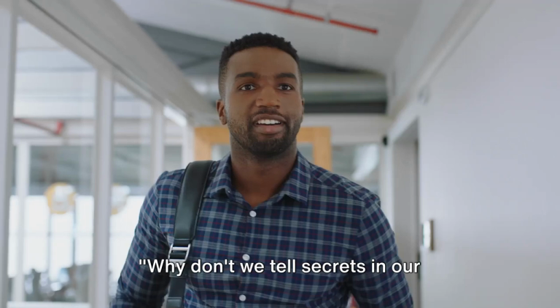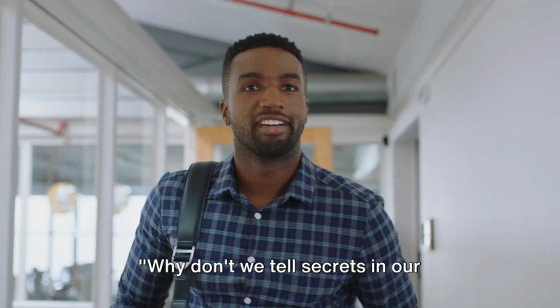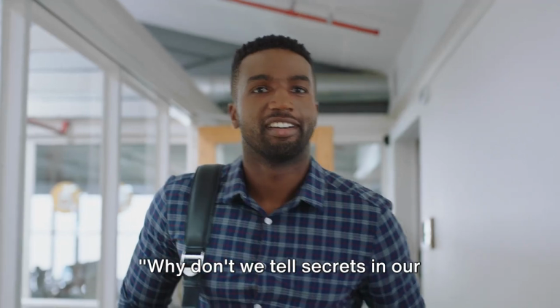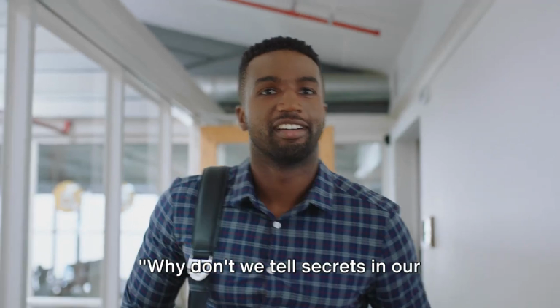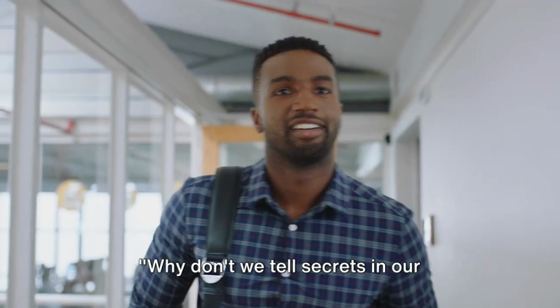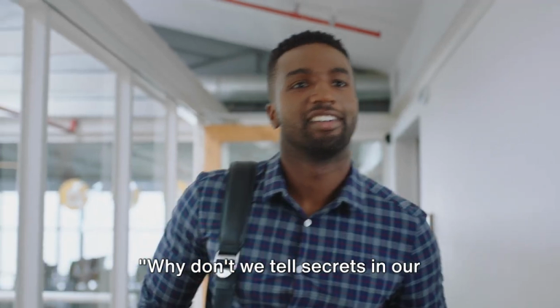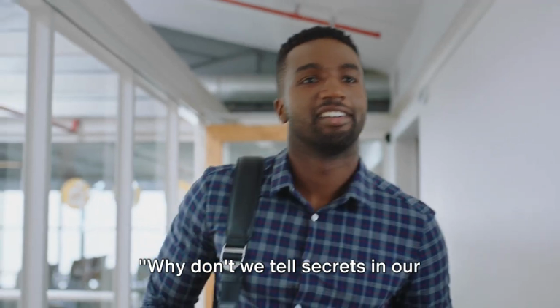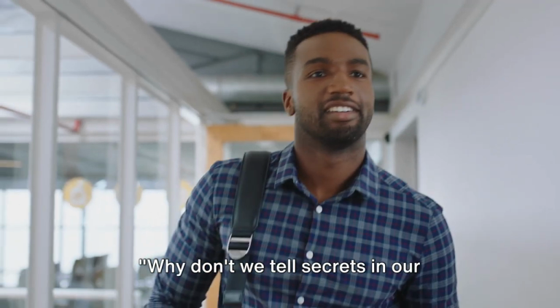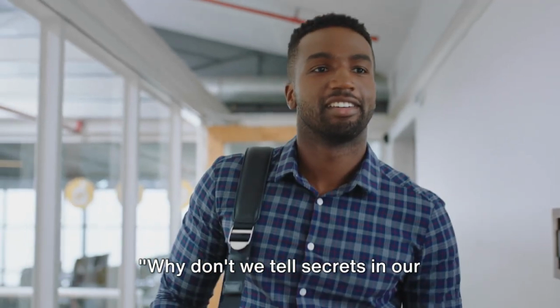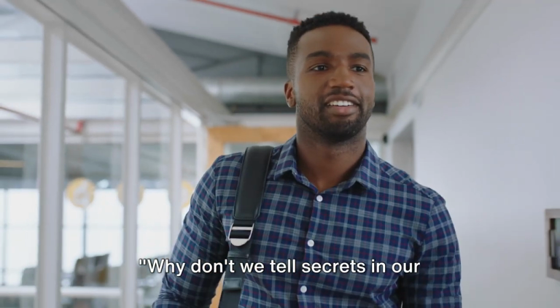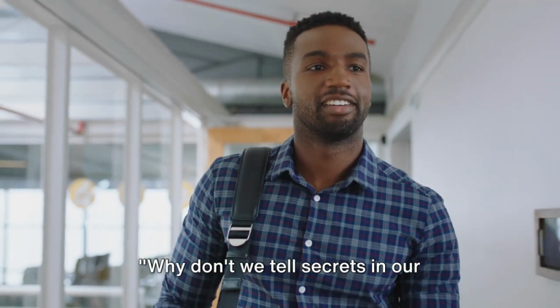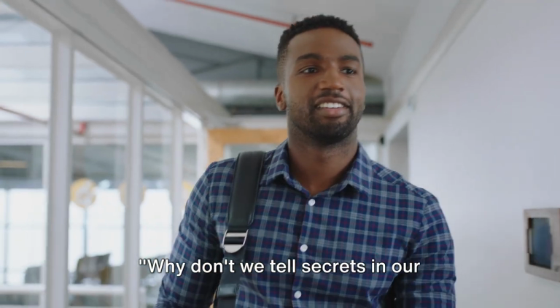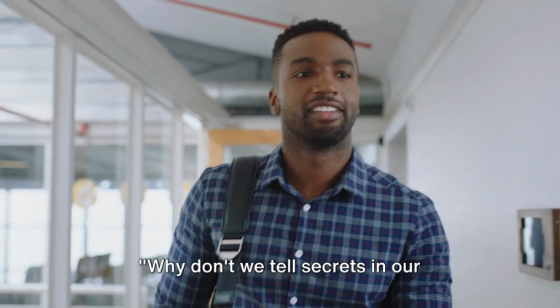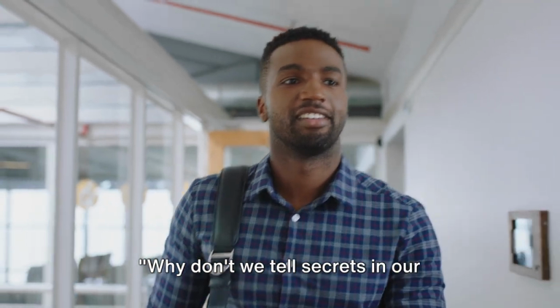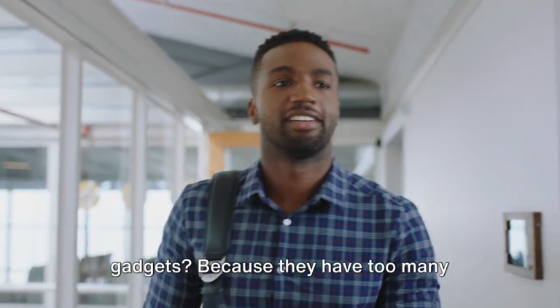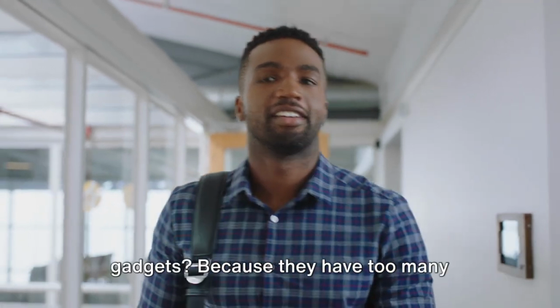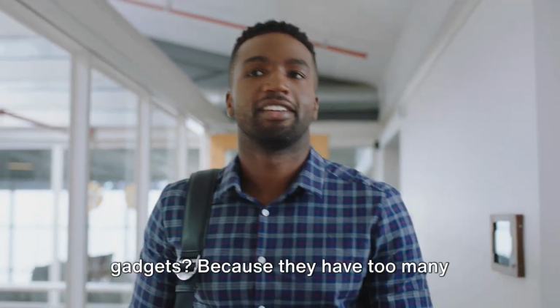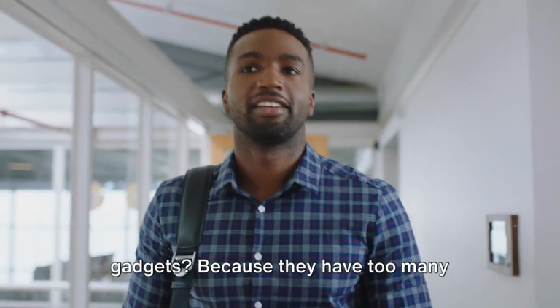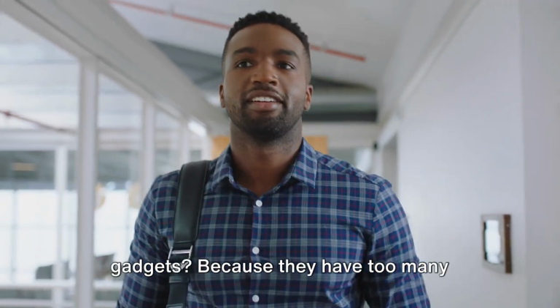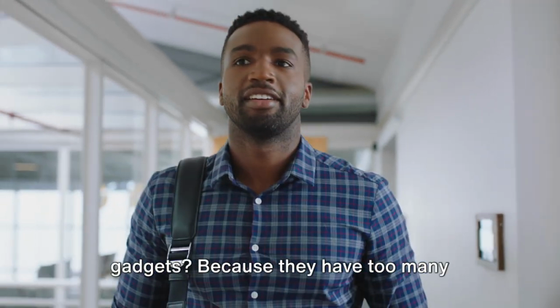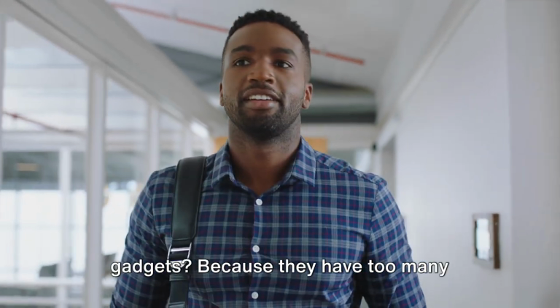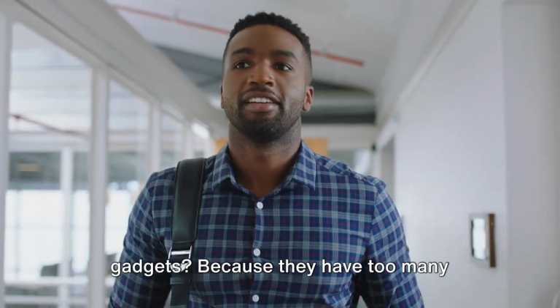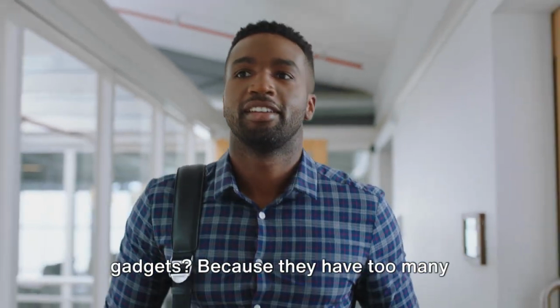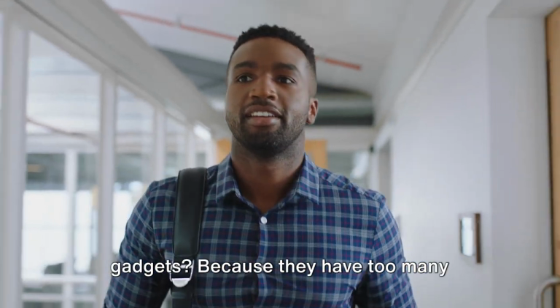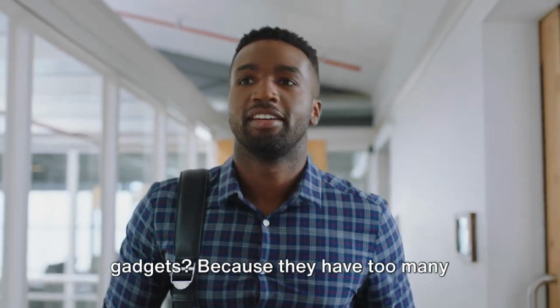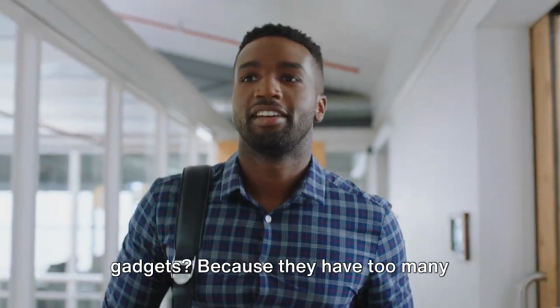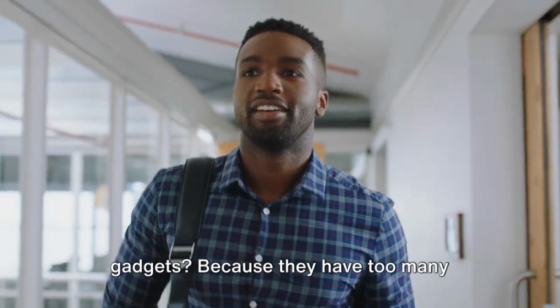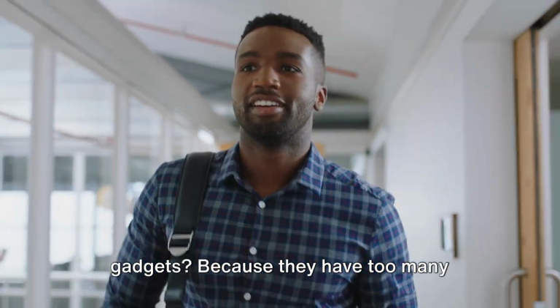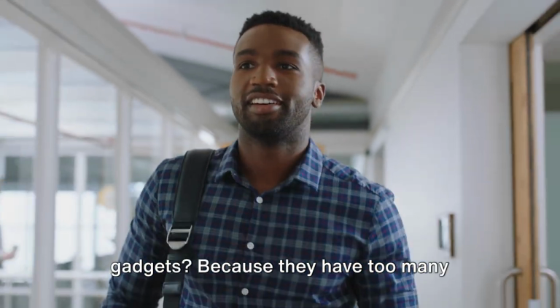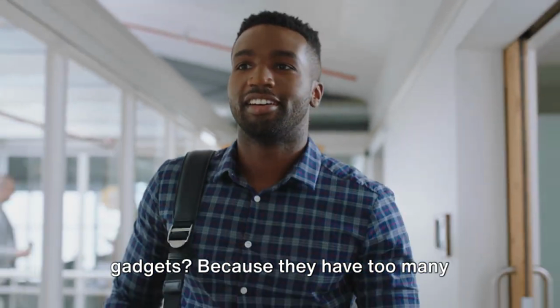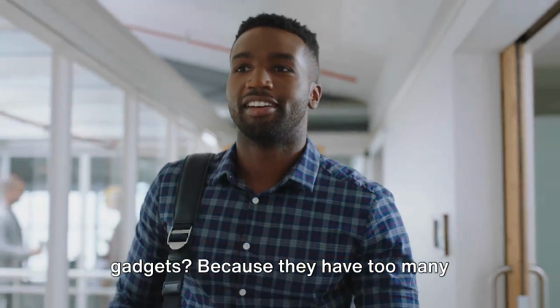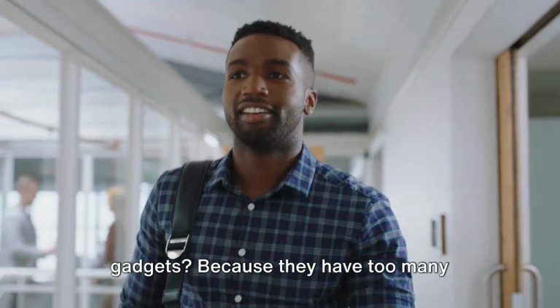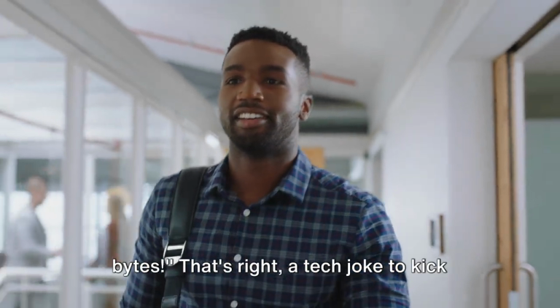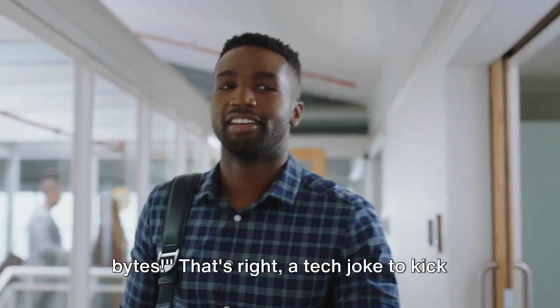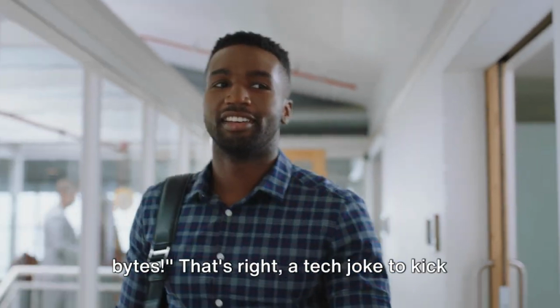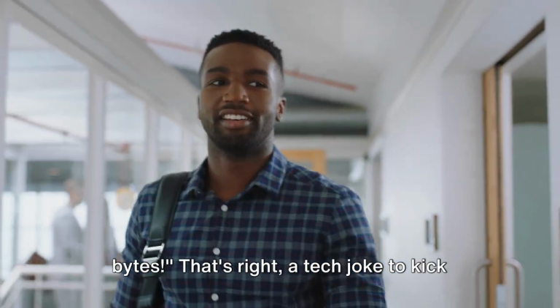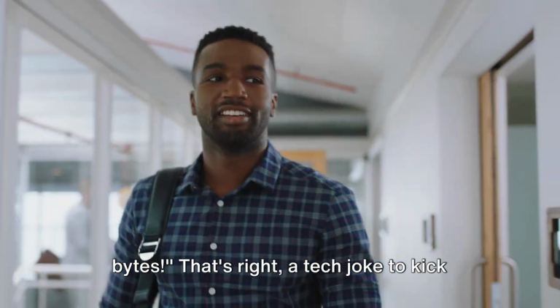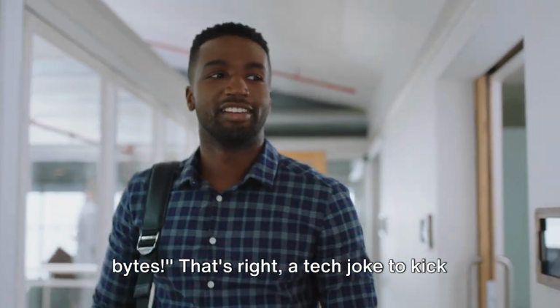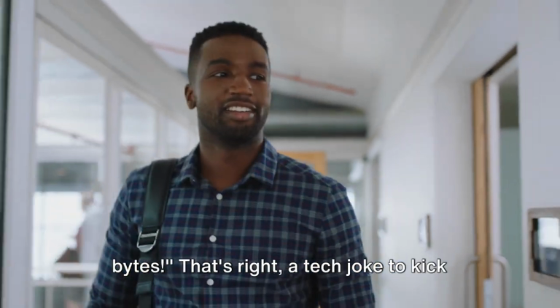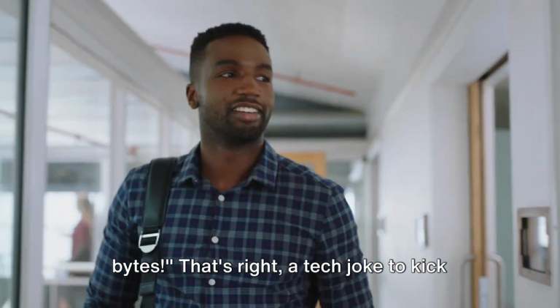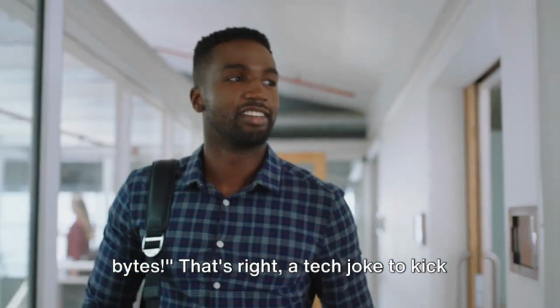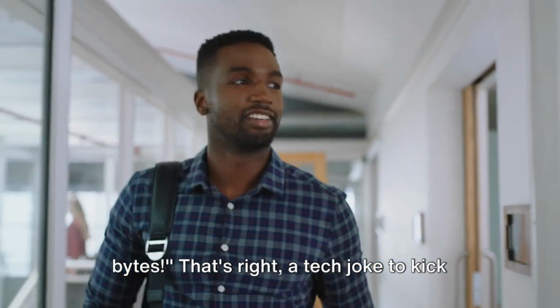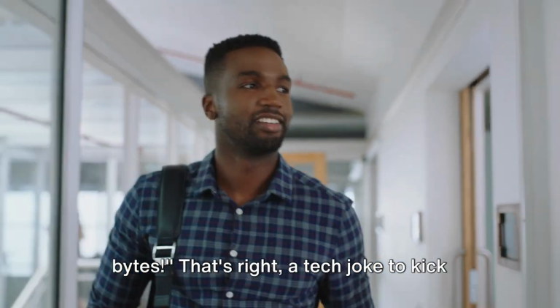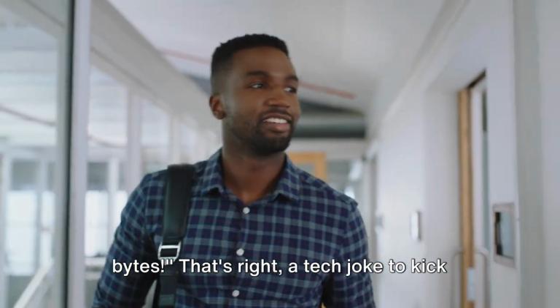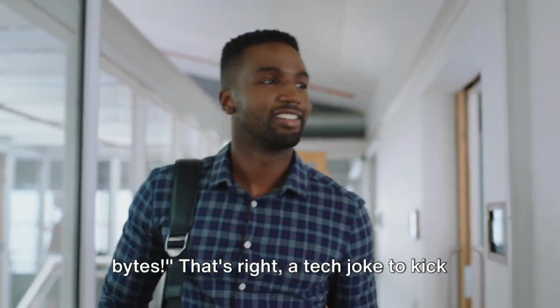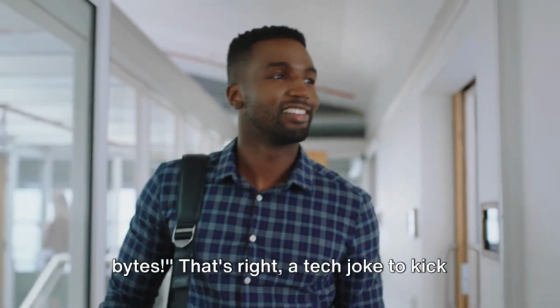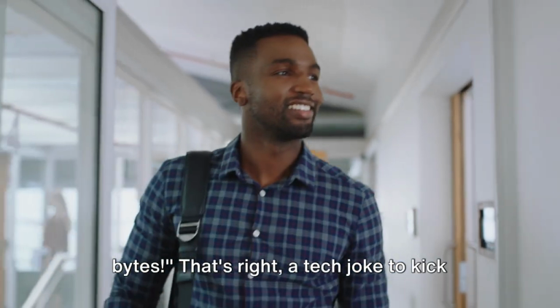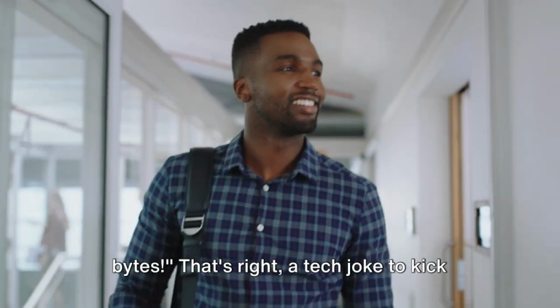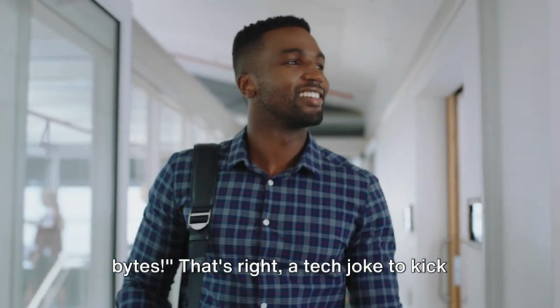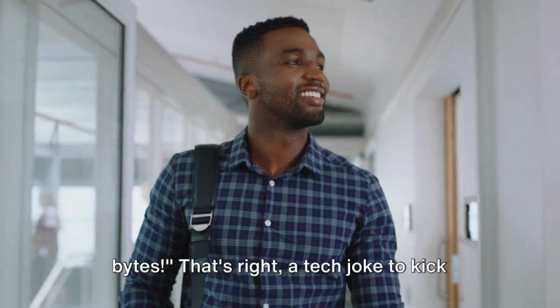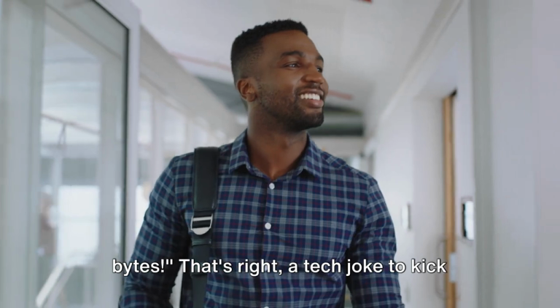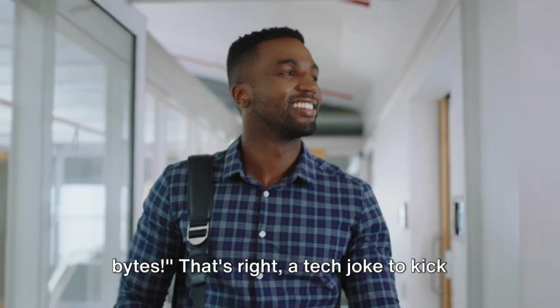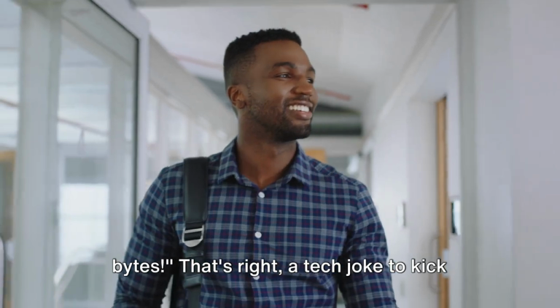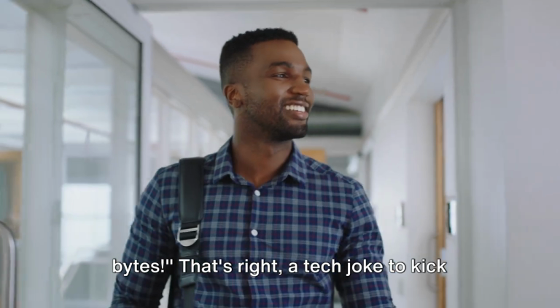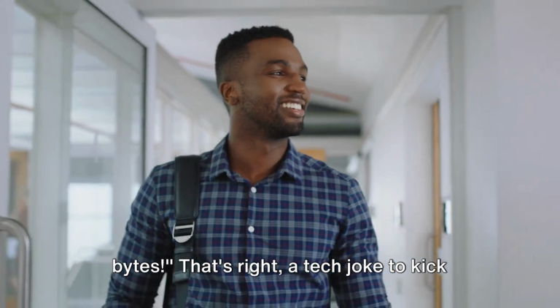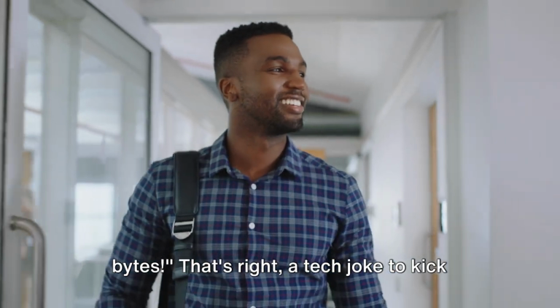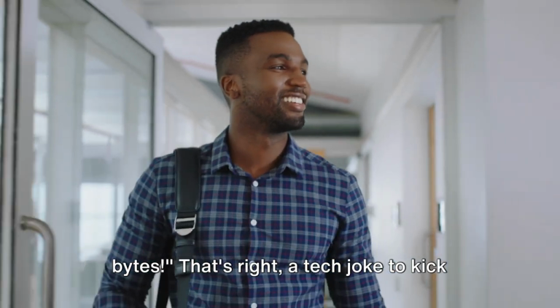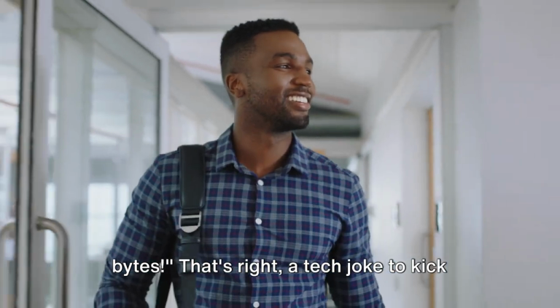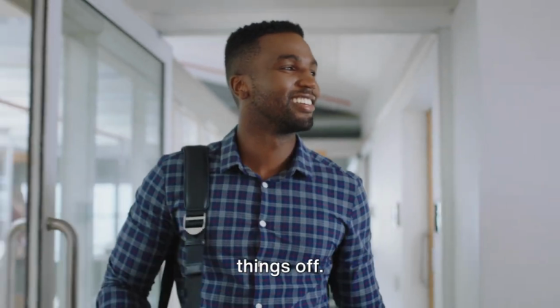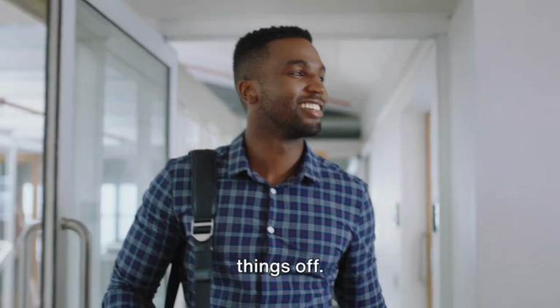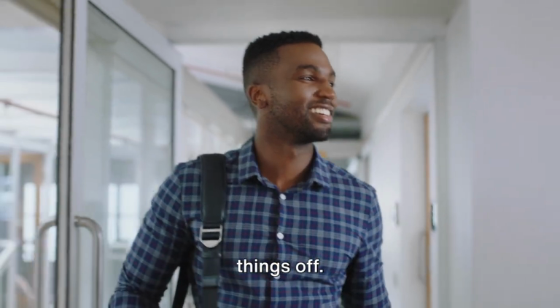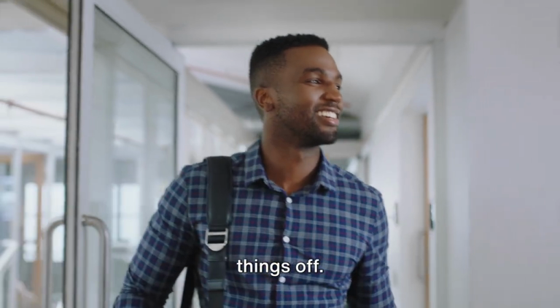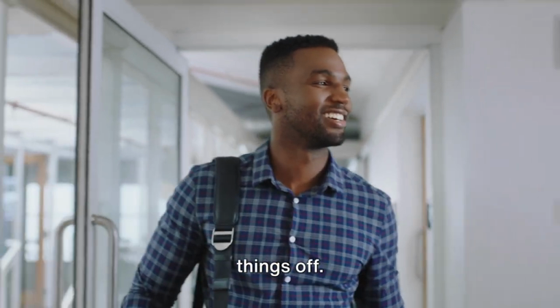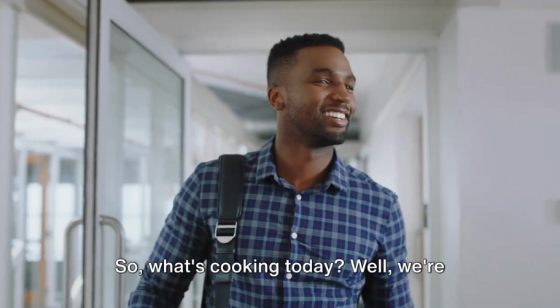Why don't we tell secrets in our gadgets? Because they have too many bites. That's right, a tech joke to kick things off.